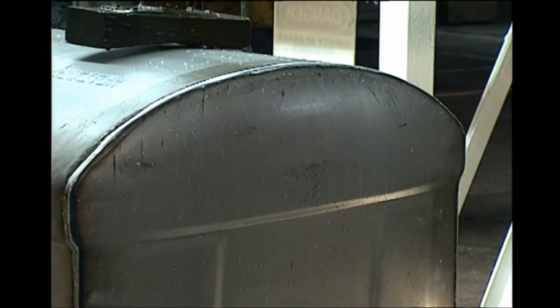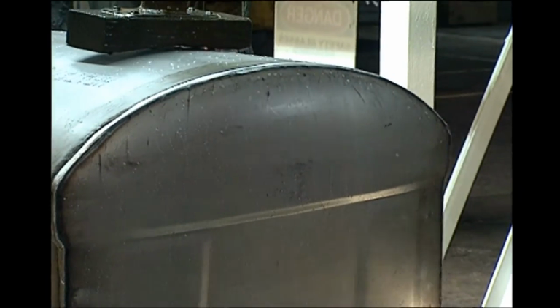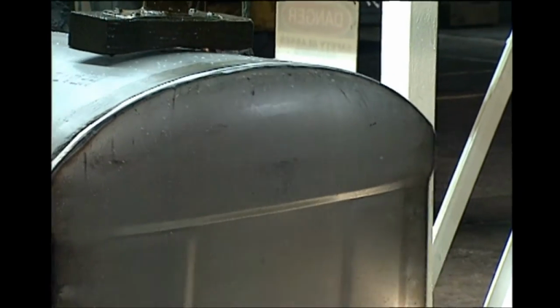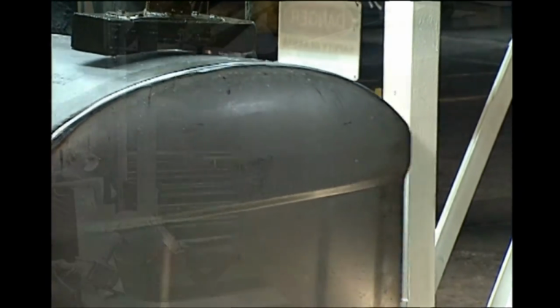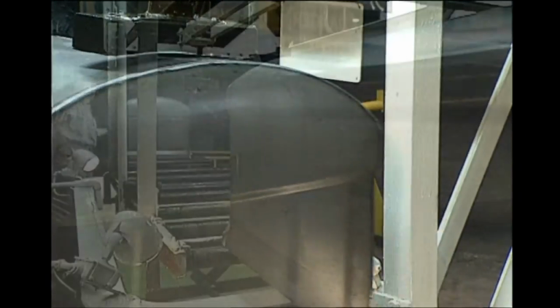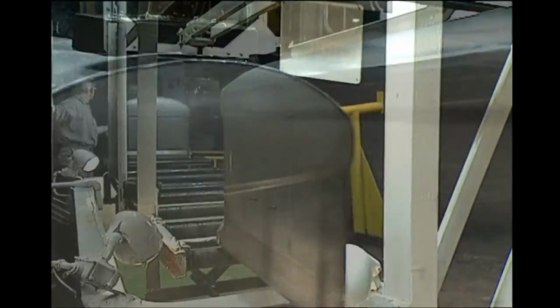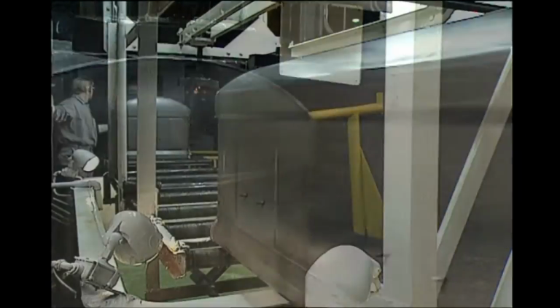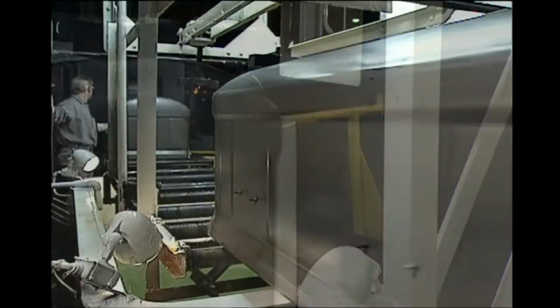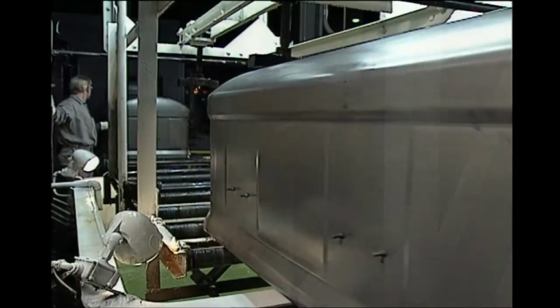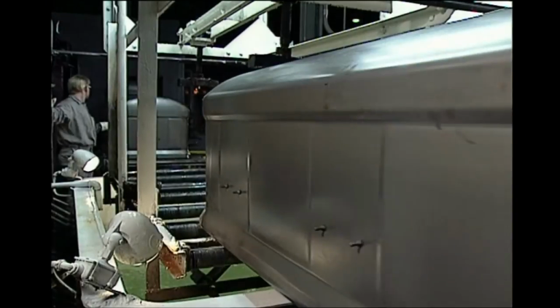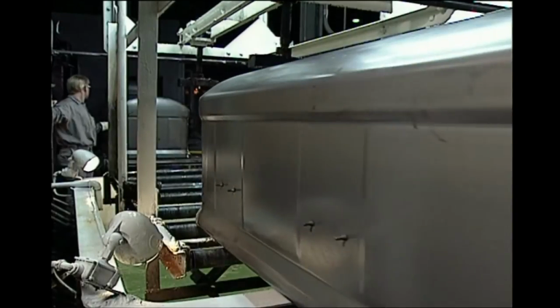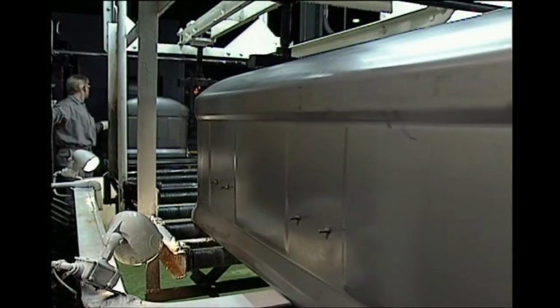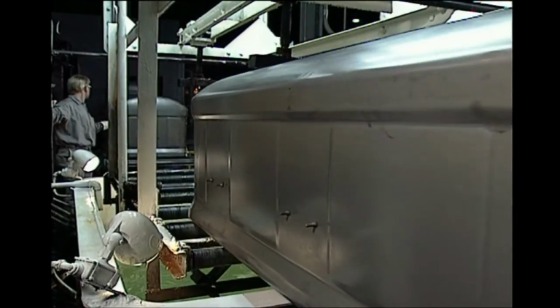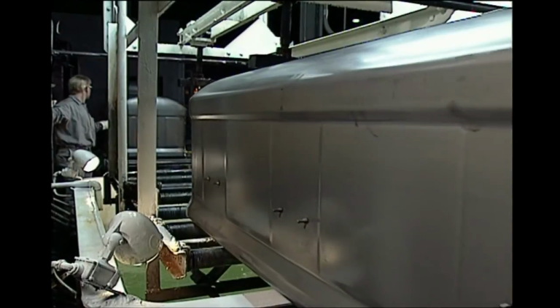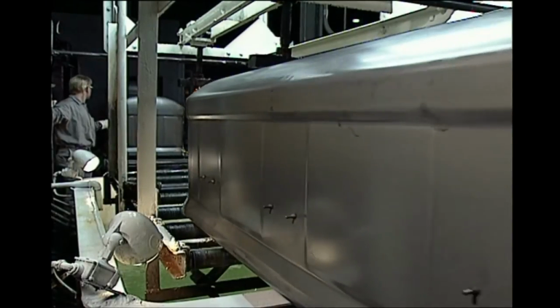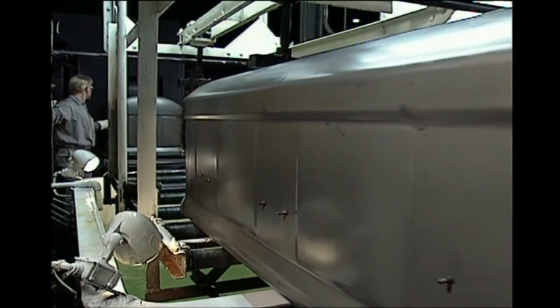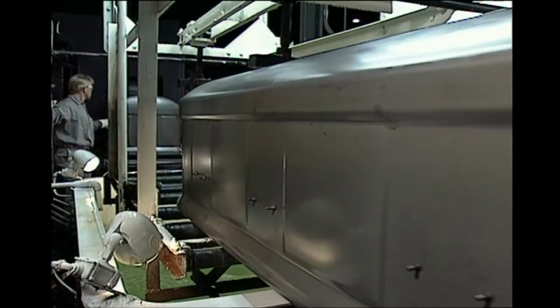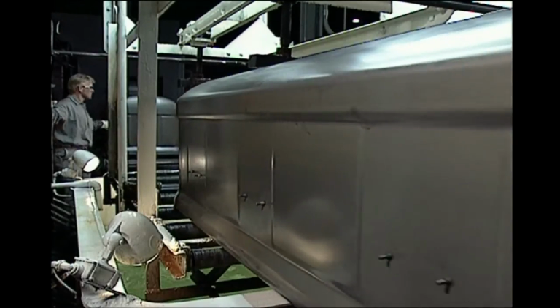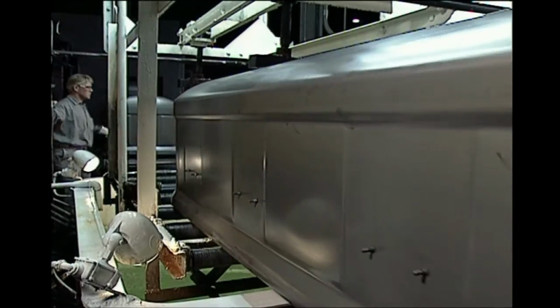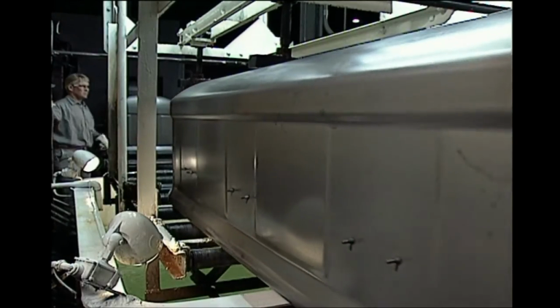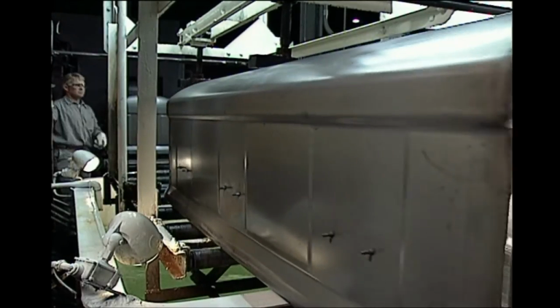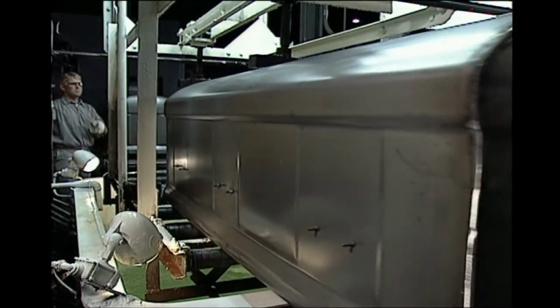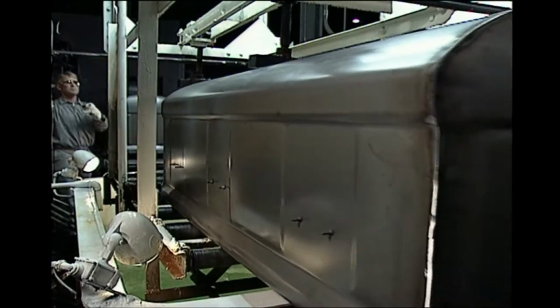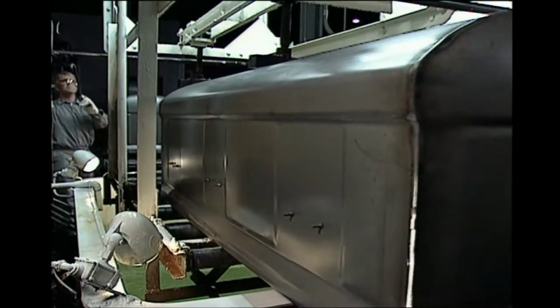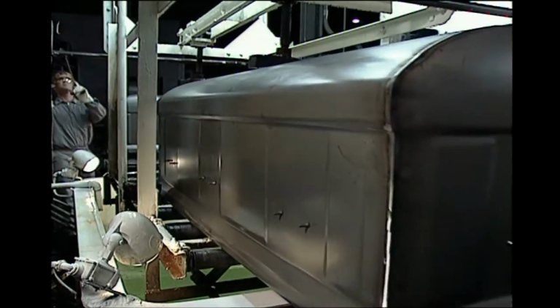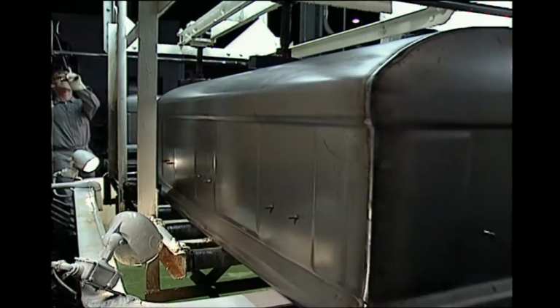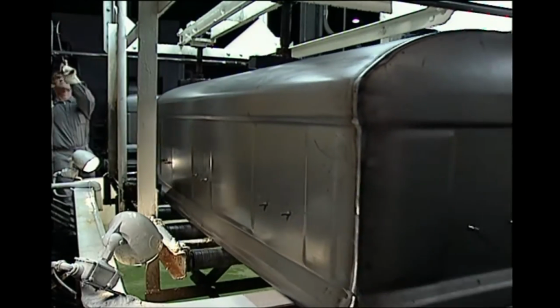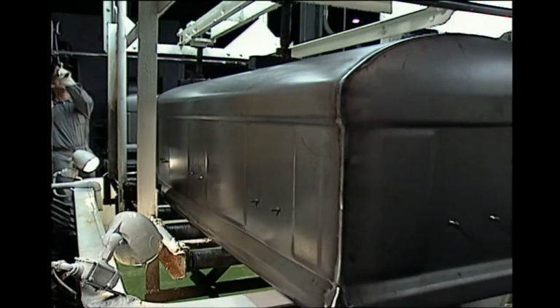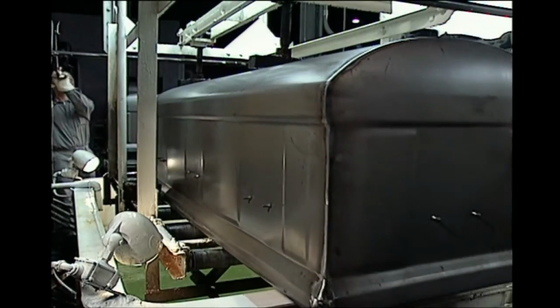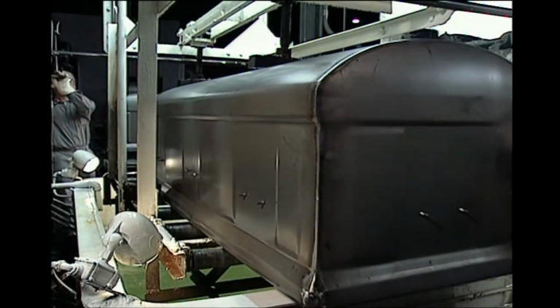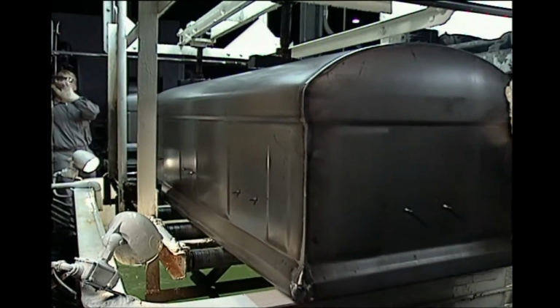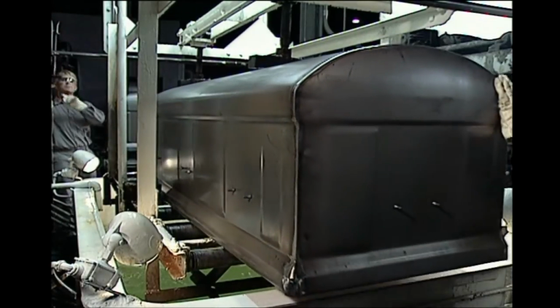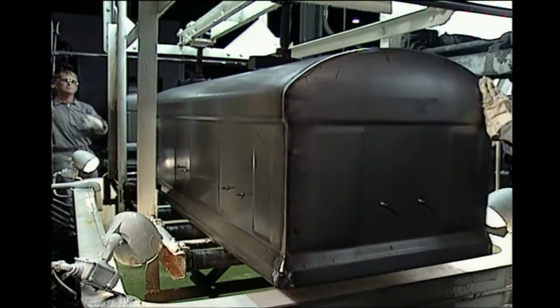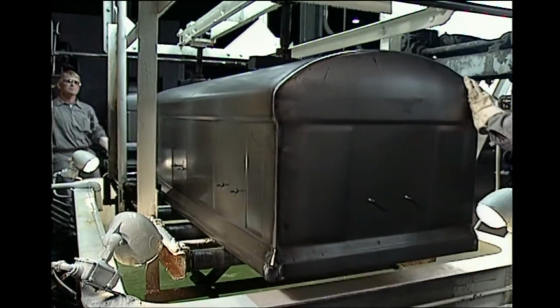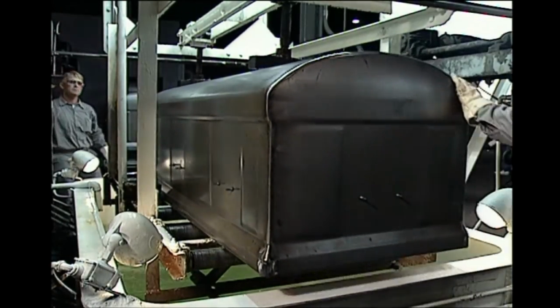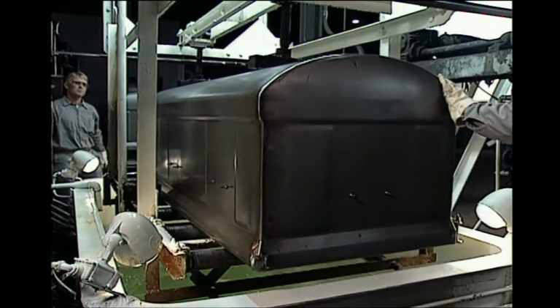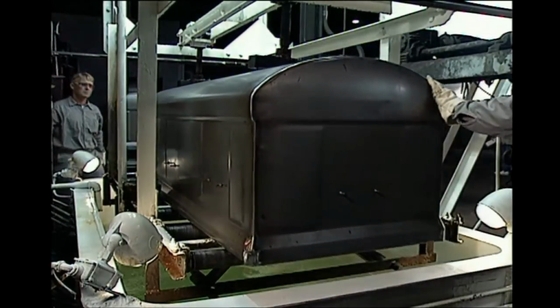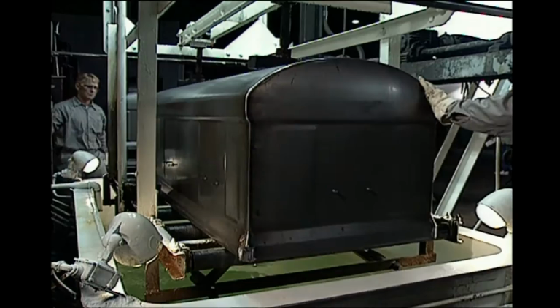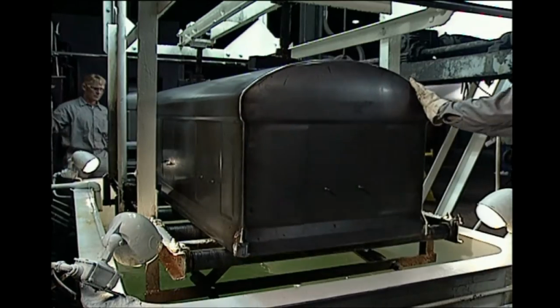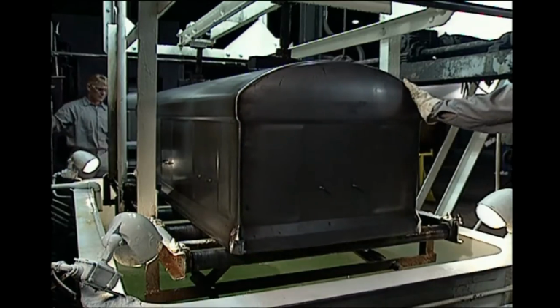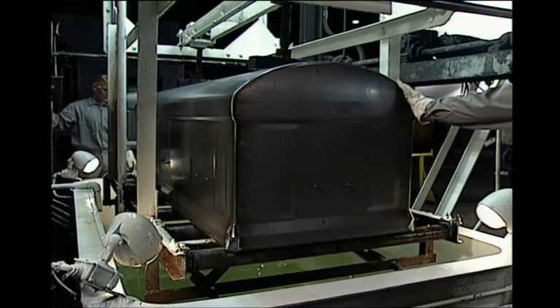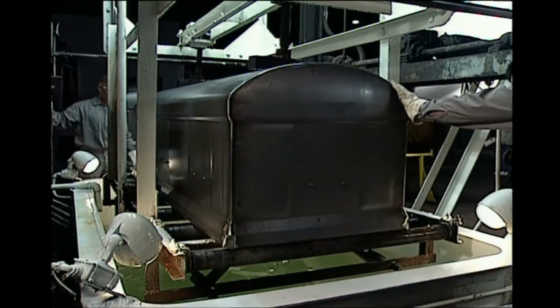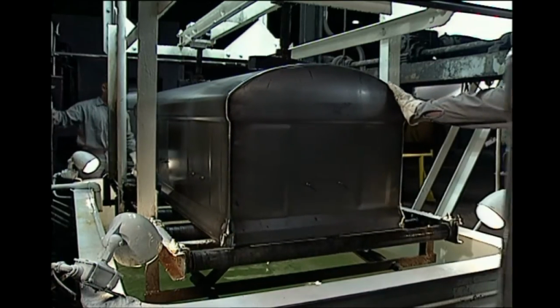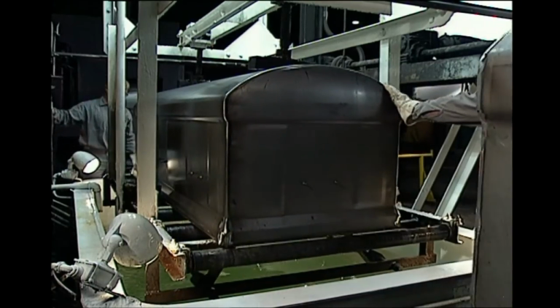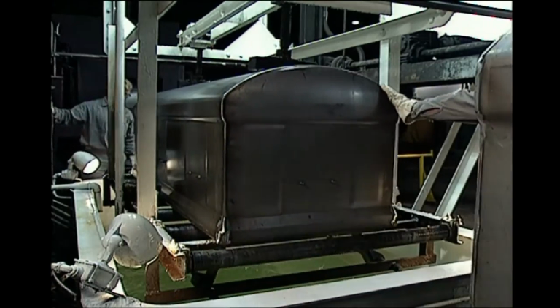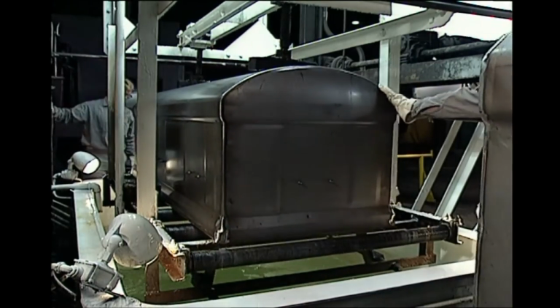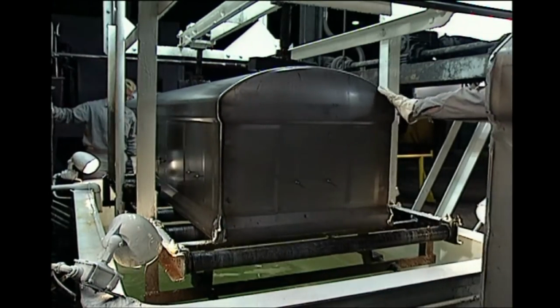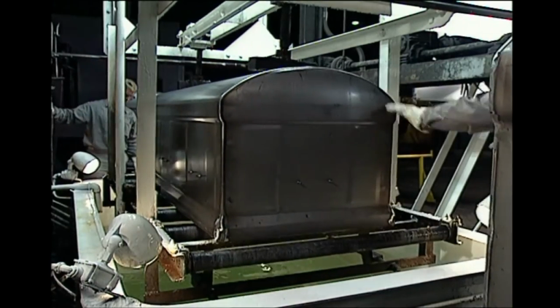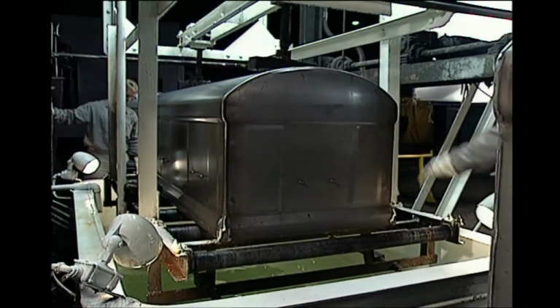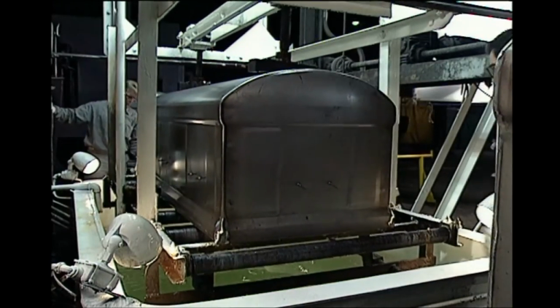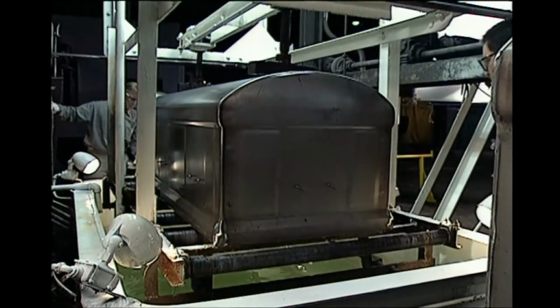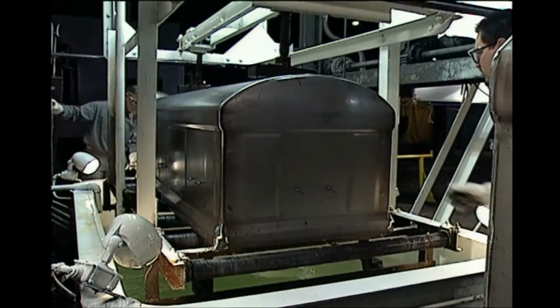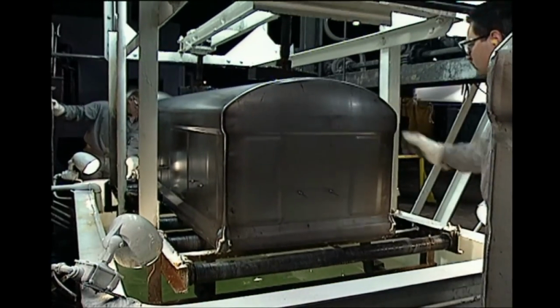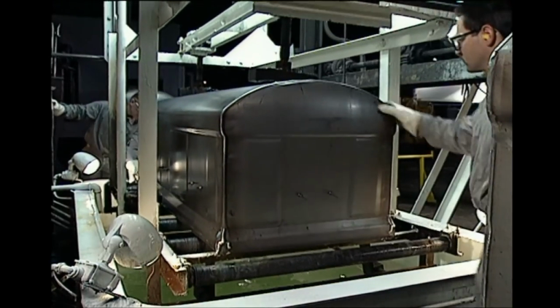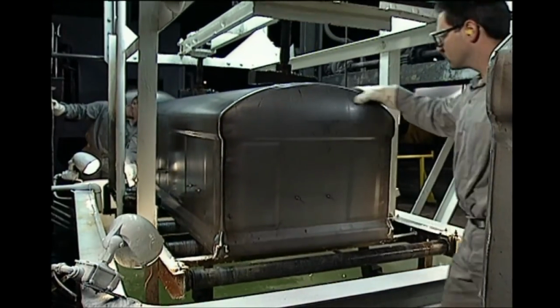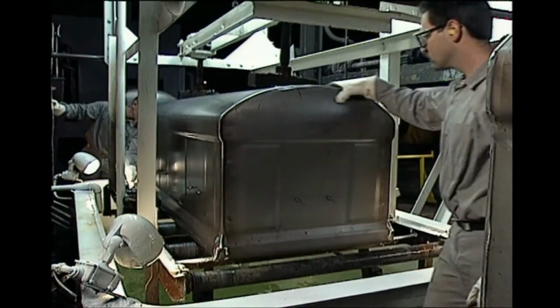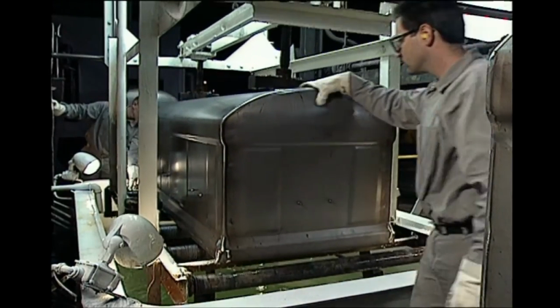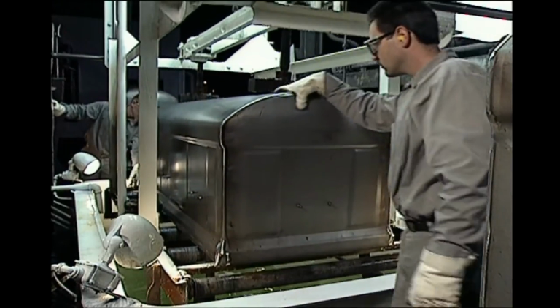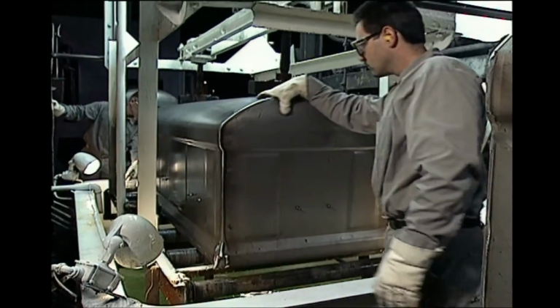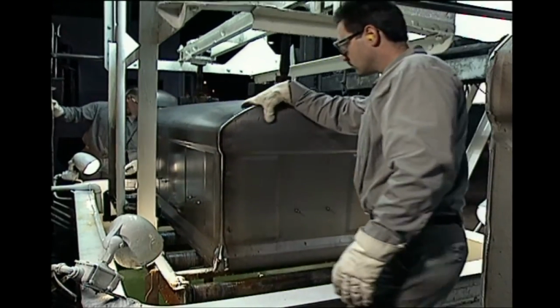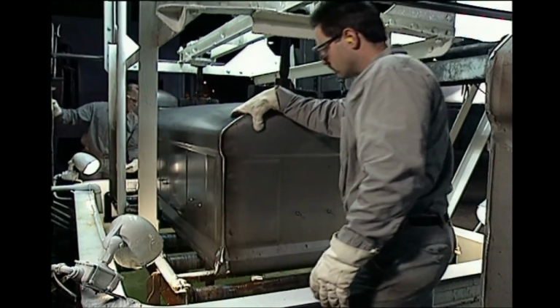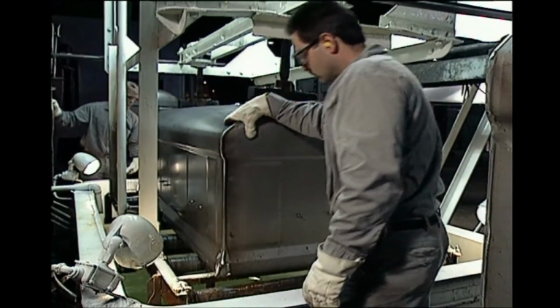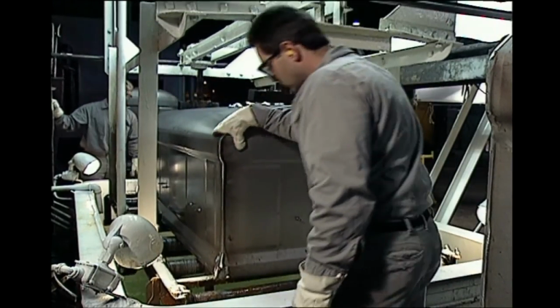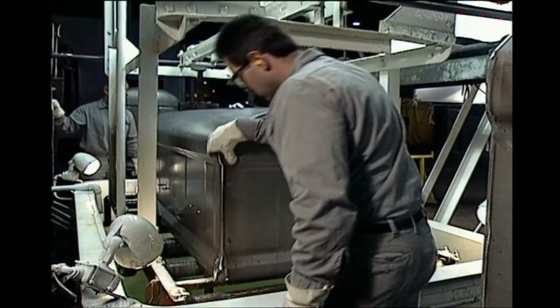Consider this: is each and every vault you currently offer tested to assure quality? Clarks are.